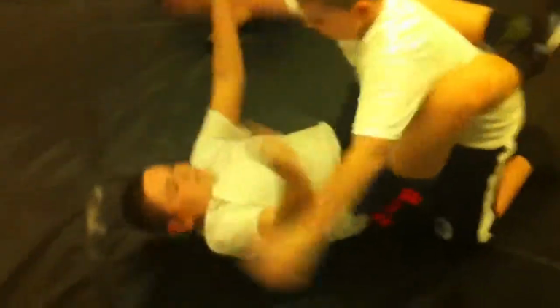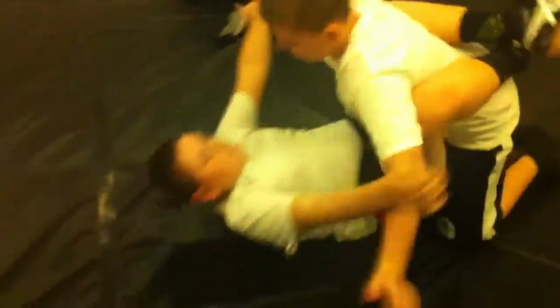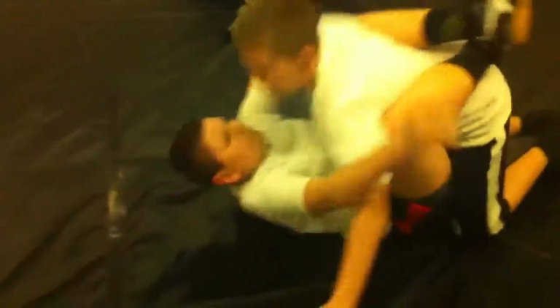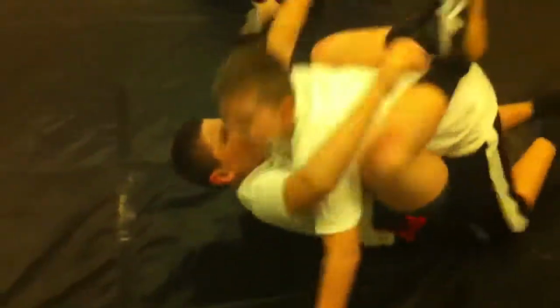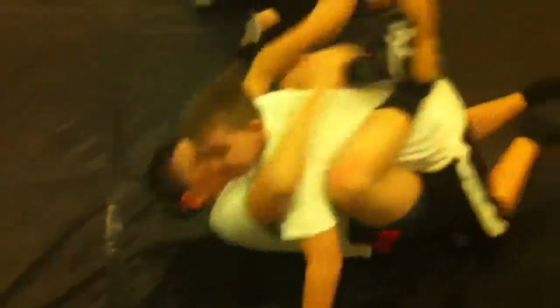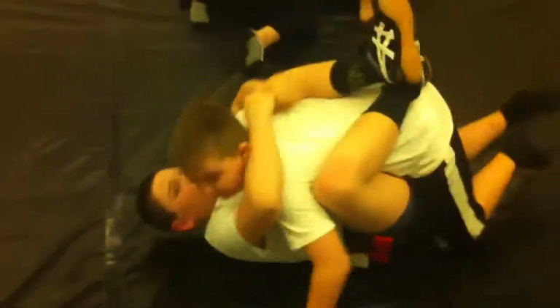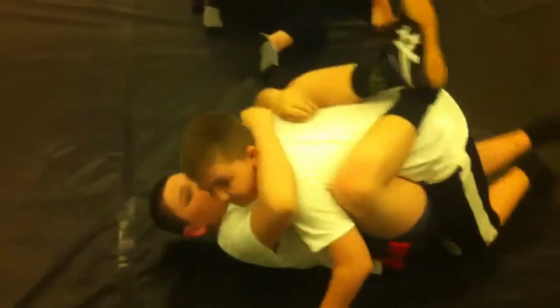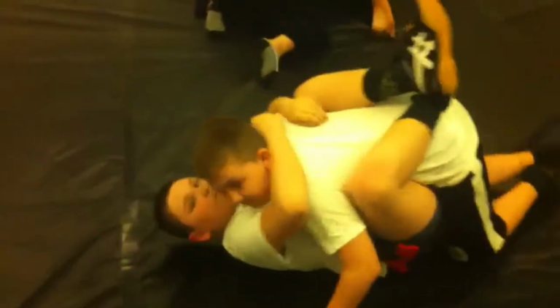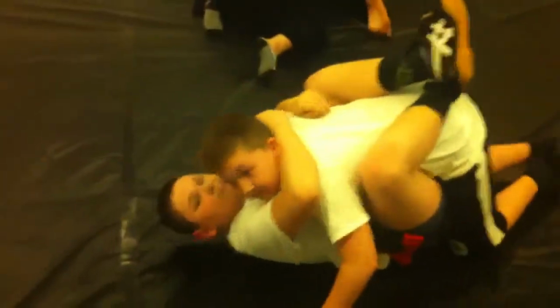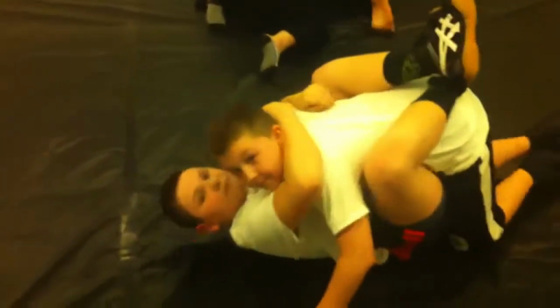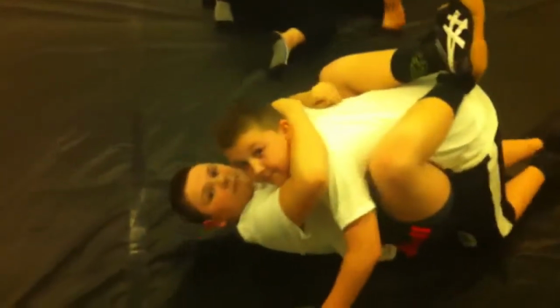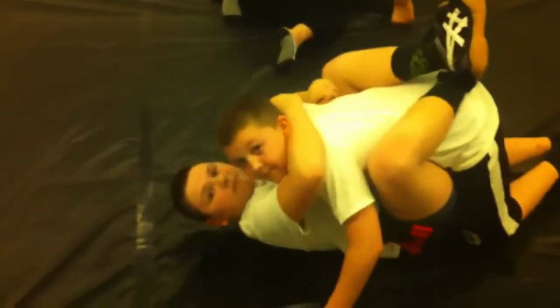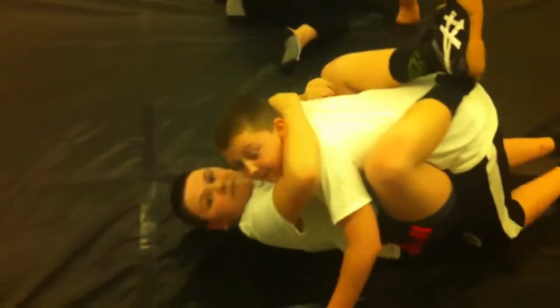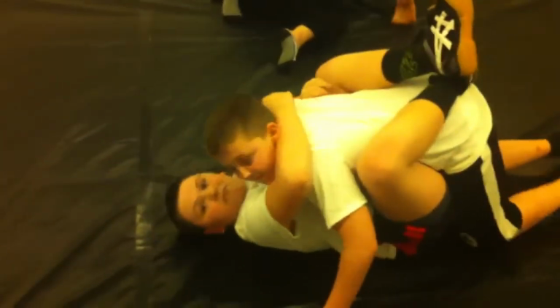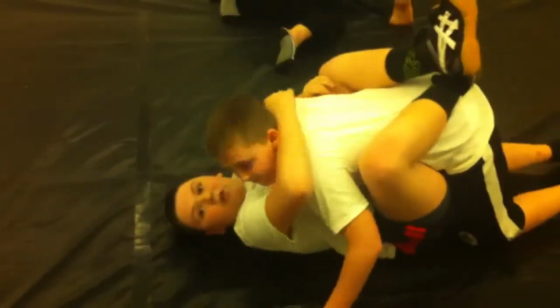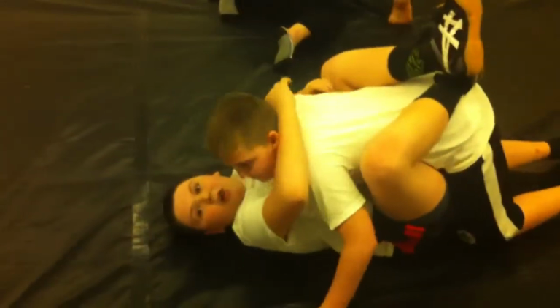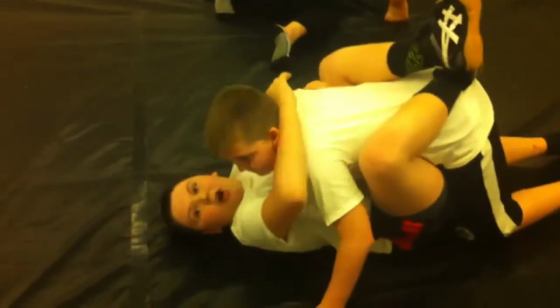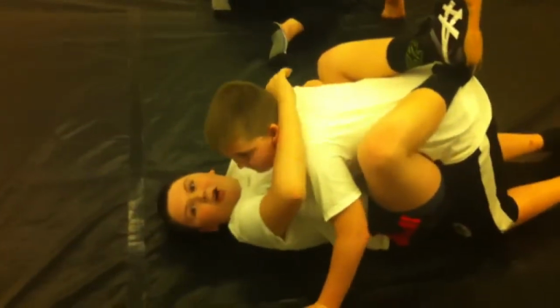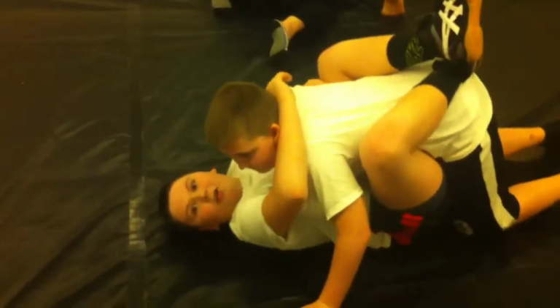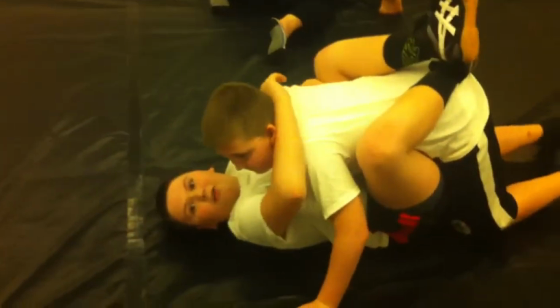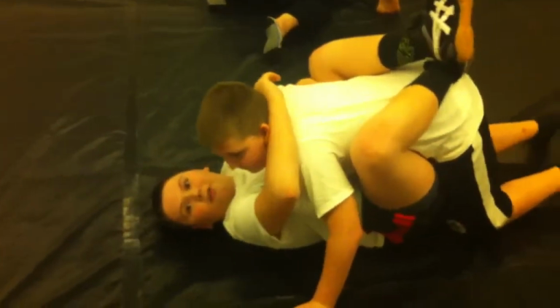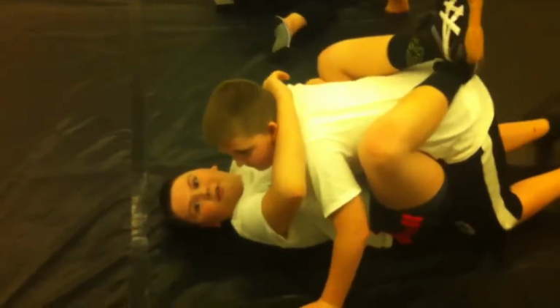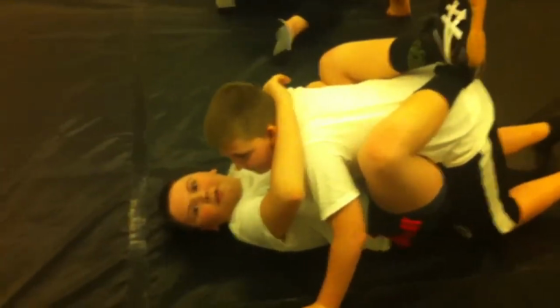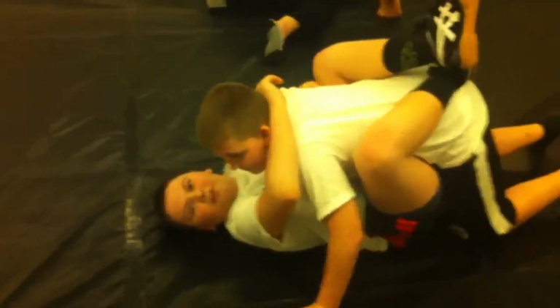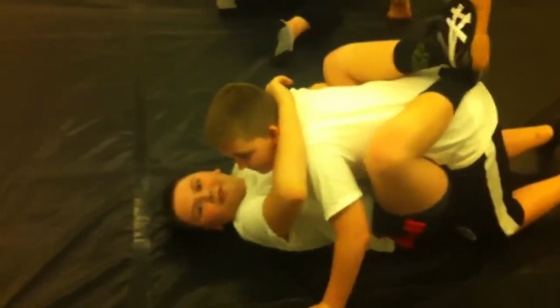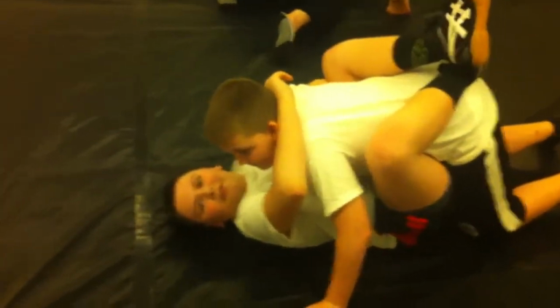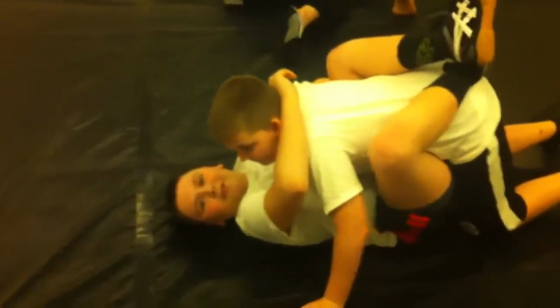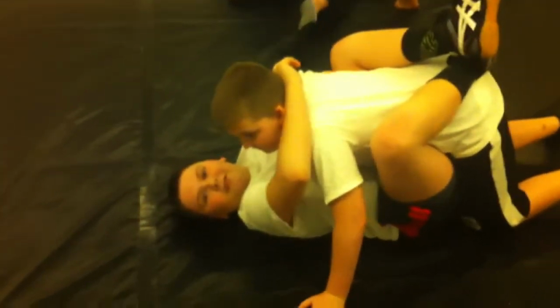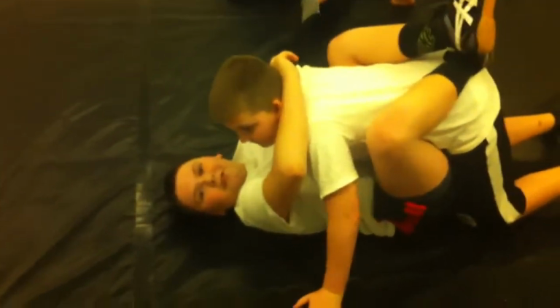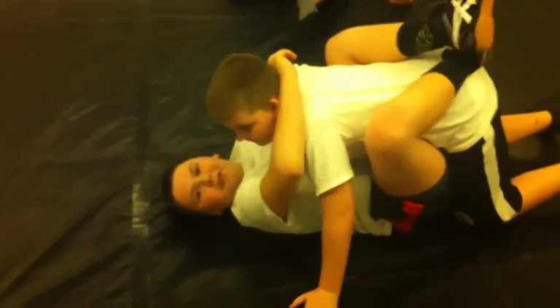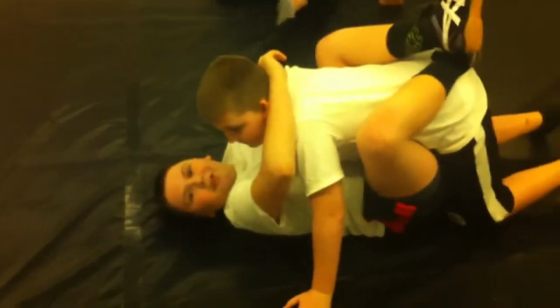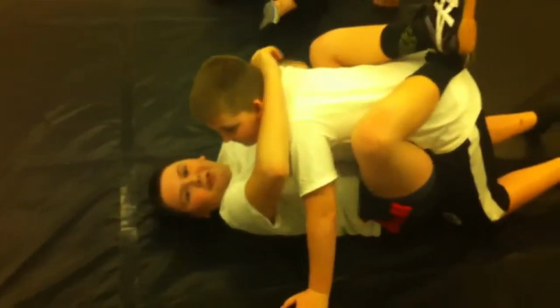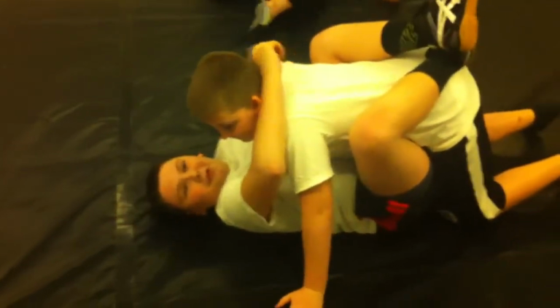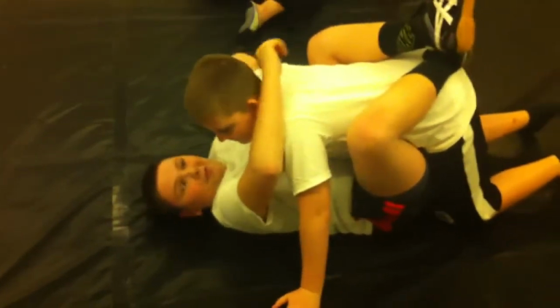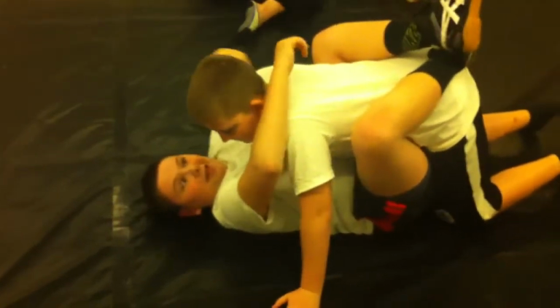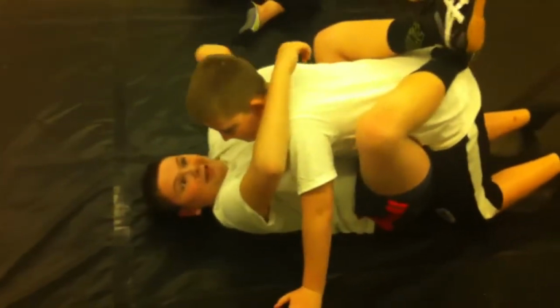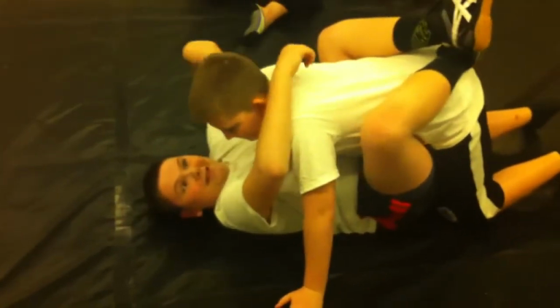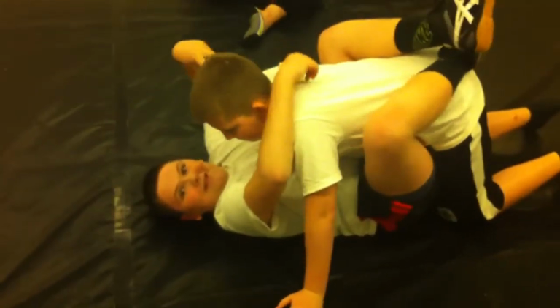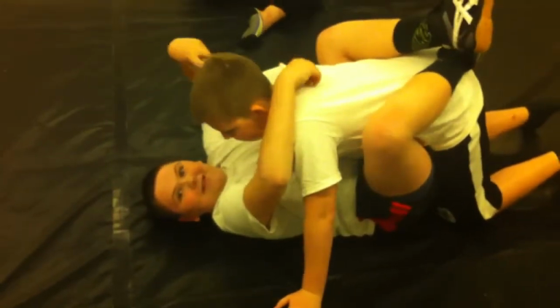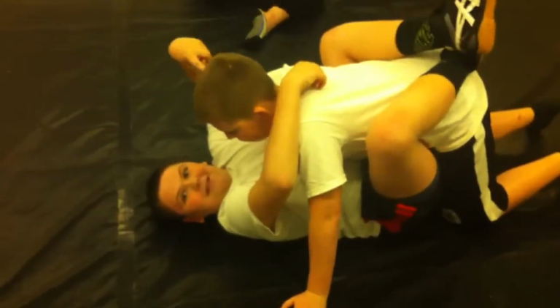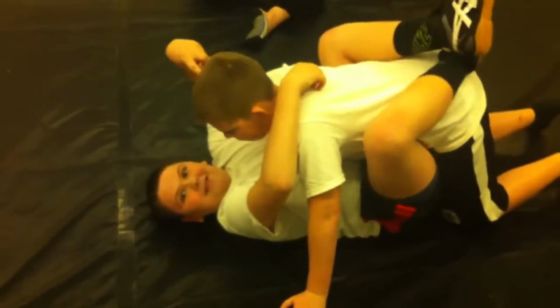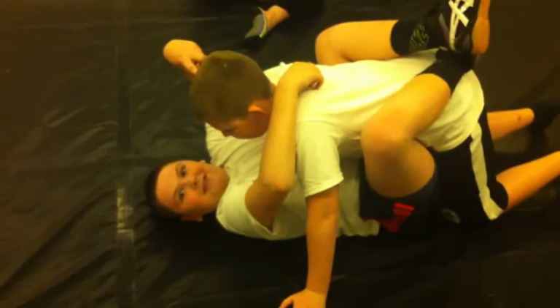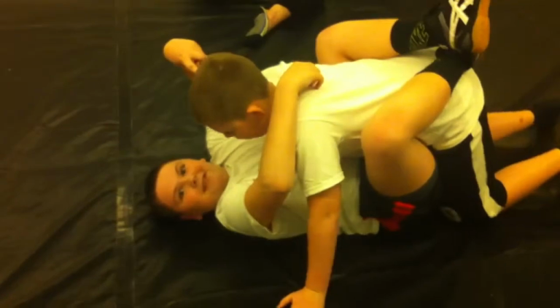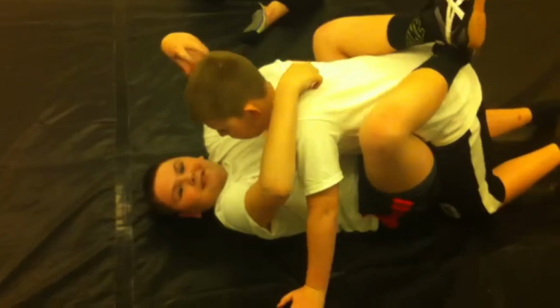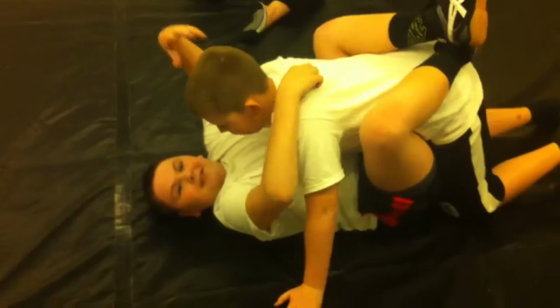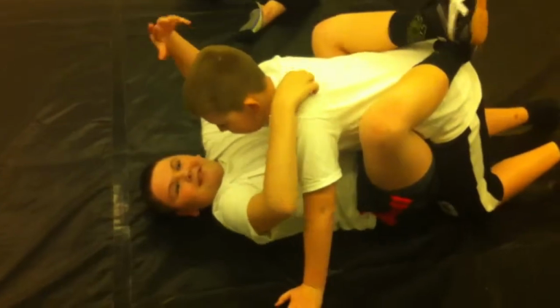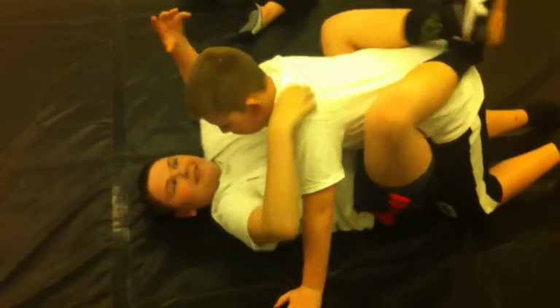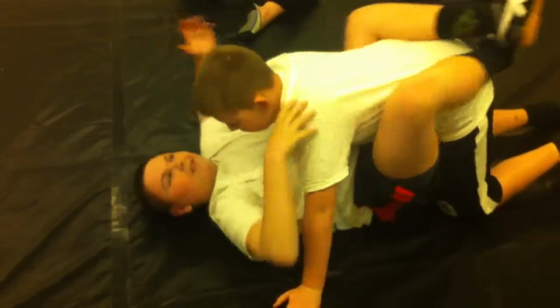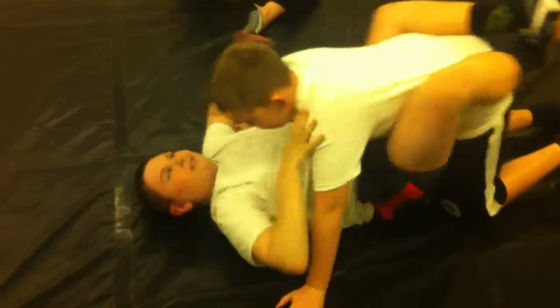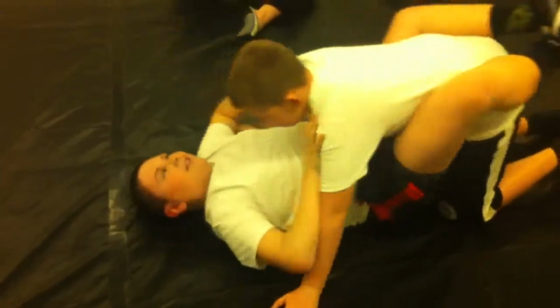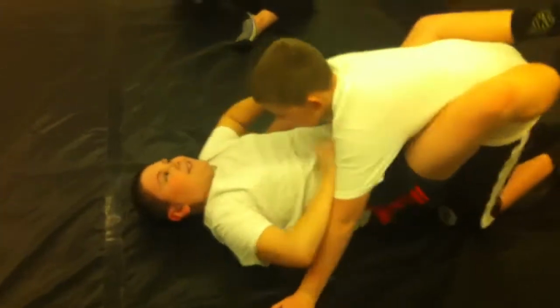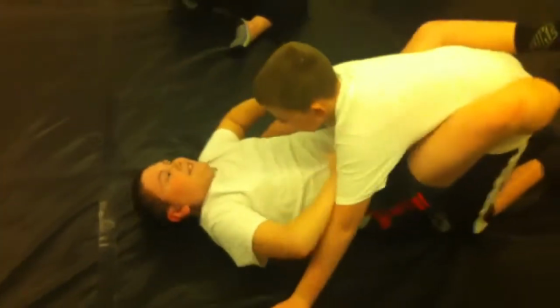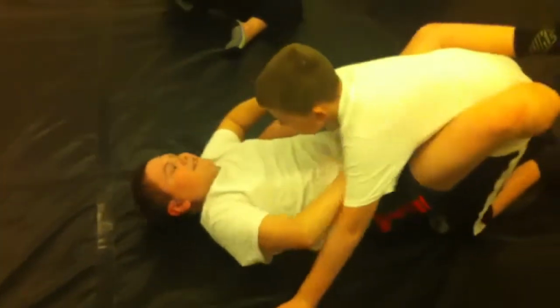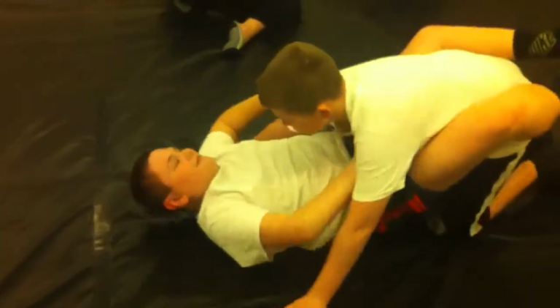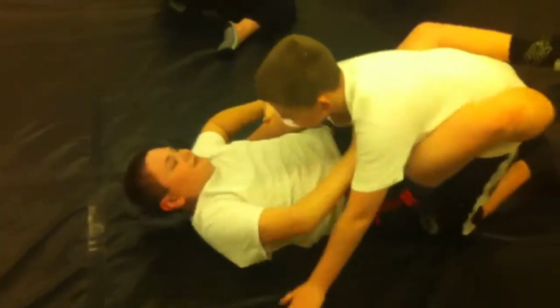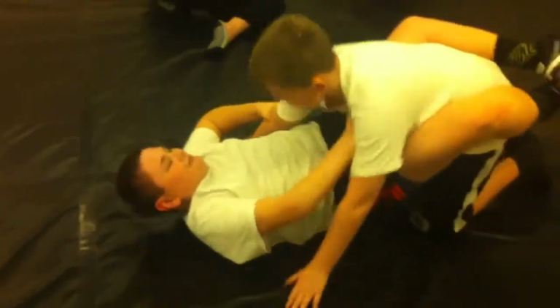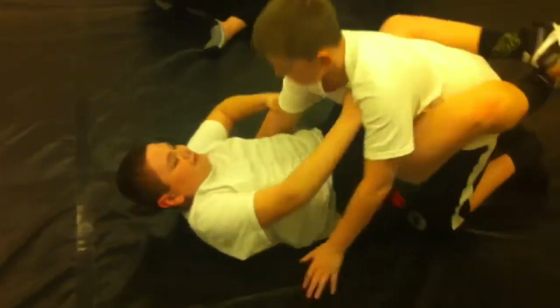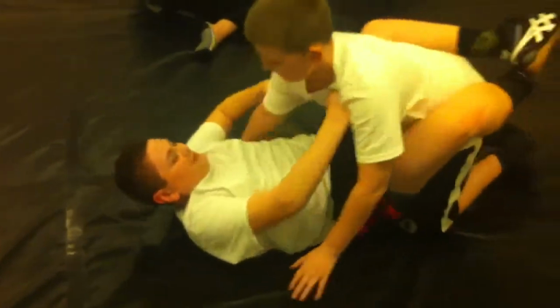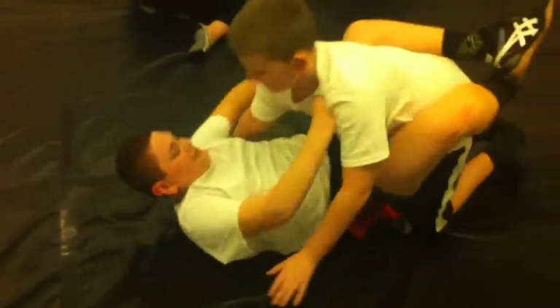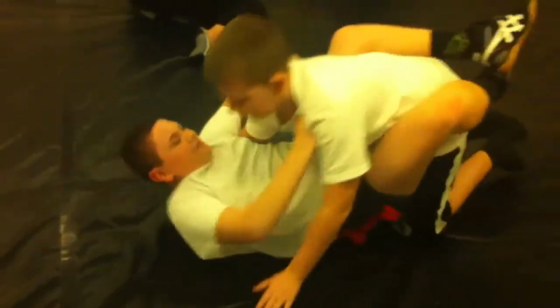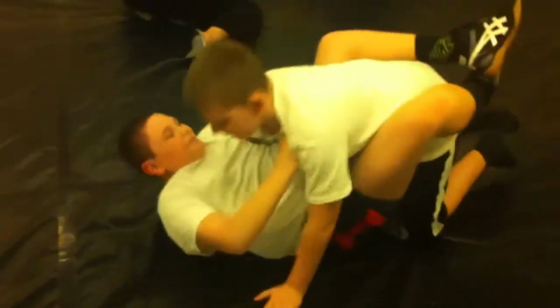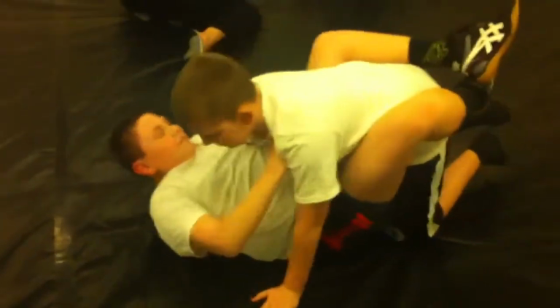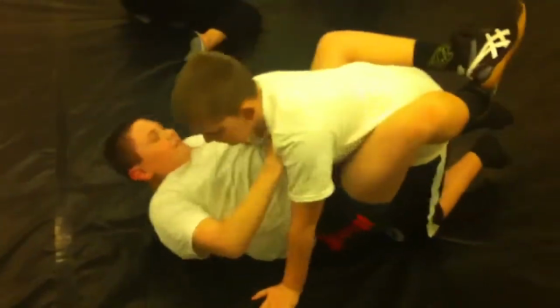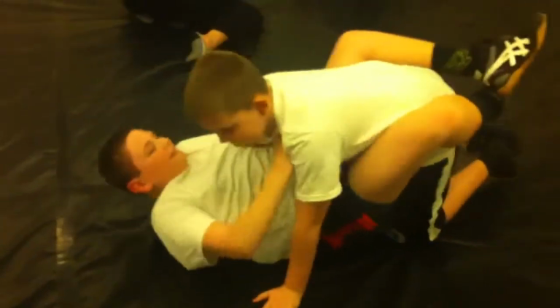What you gonna do with that? What you gonna do with it? Let's see it — I want to see the move.